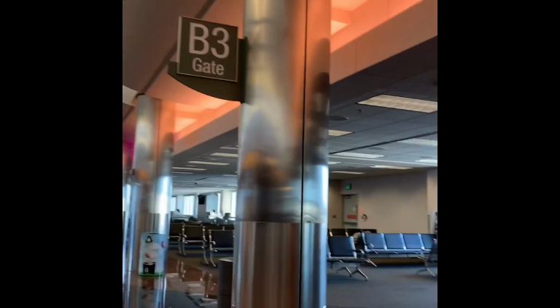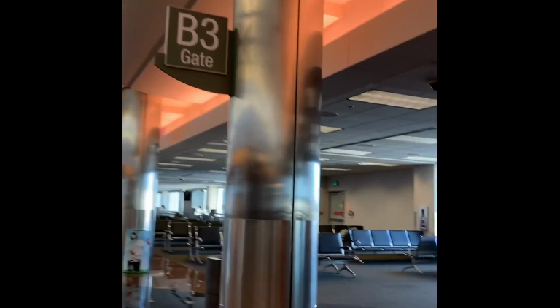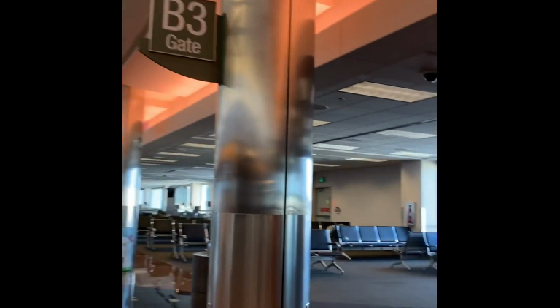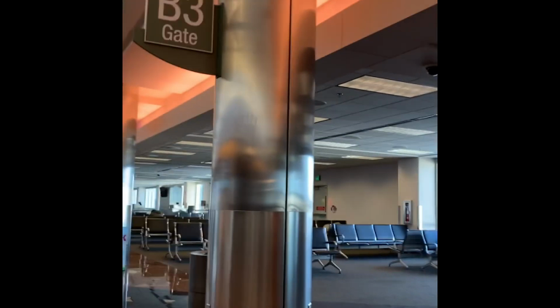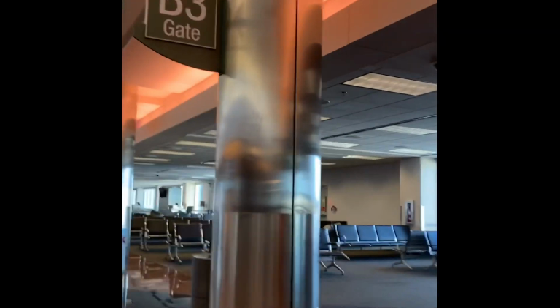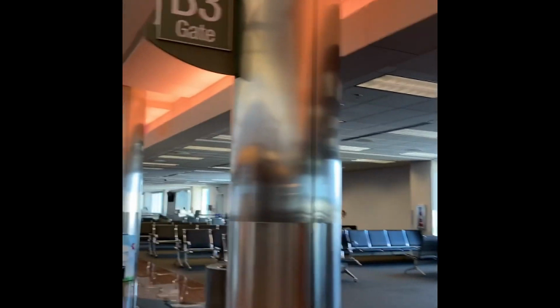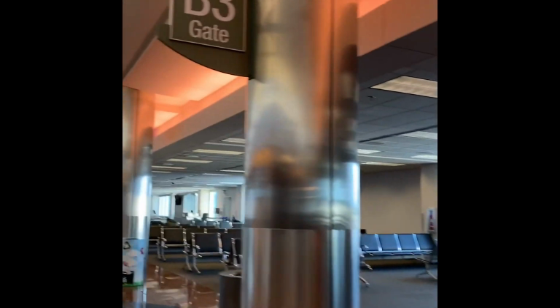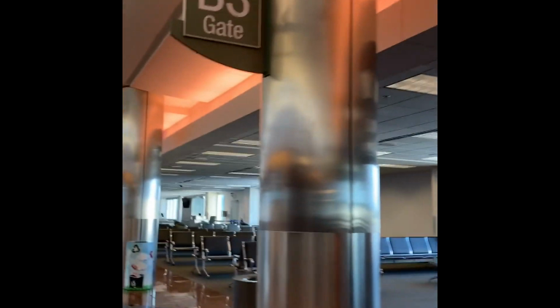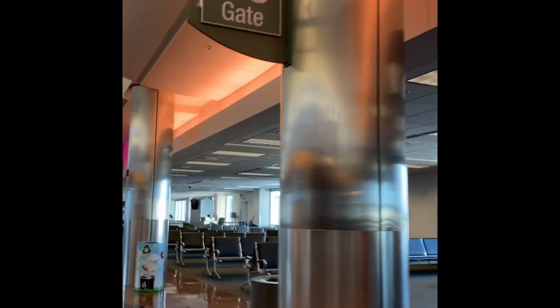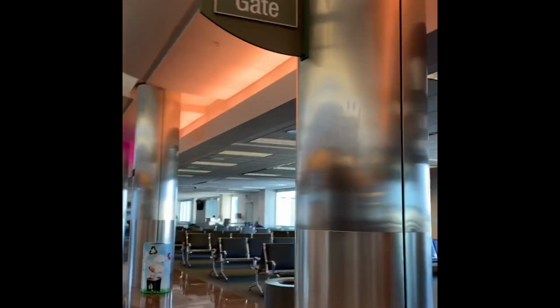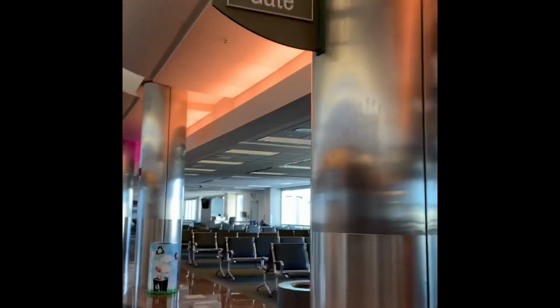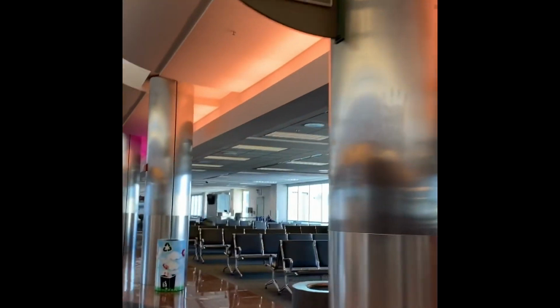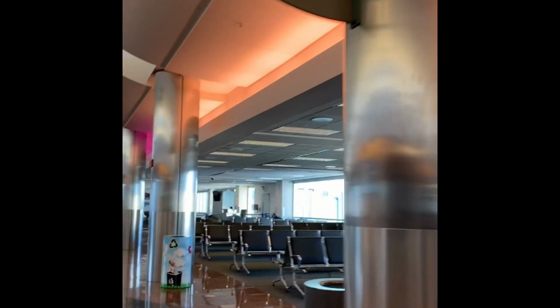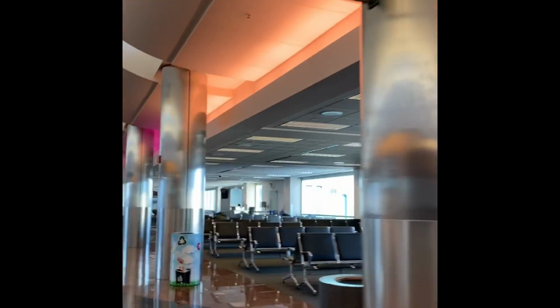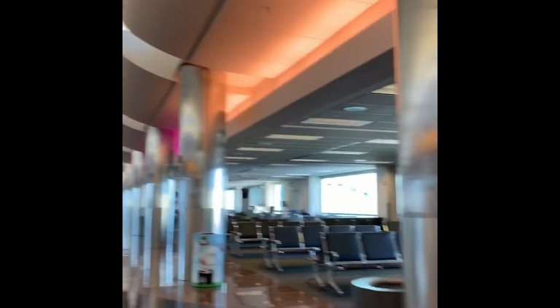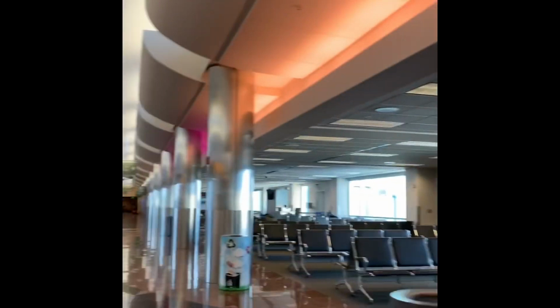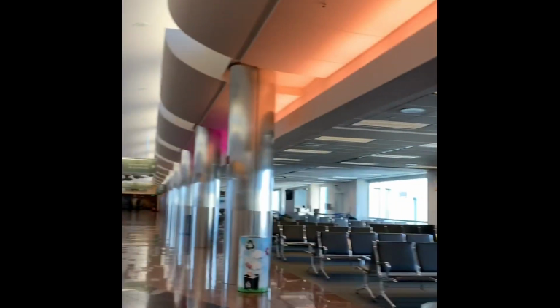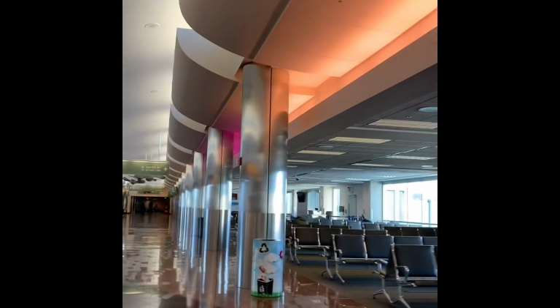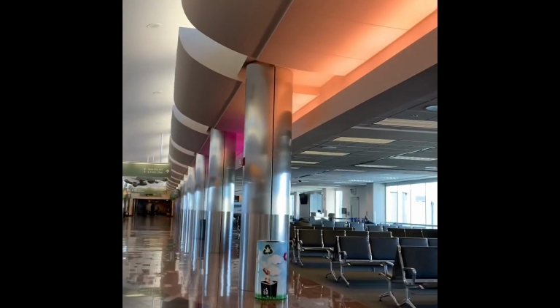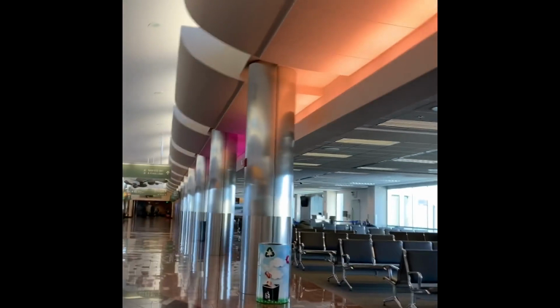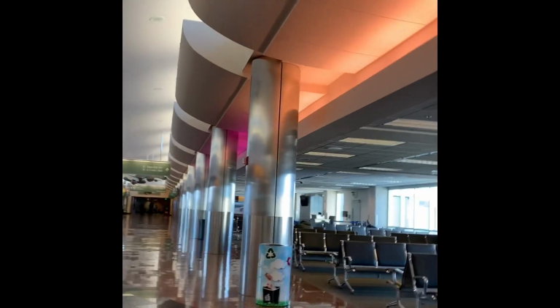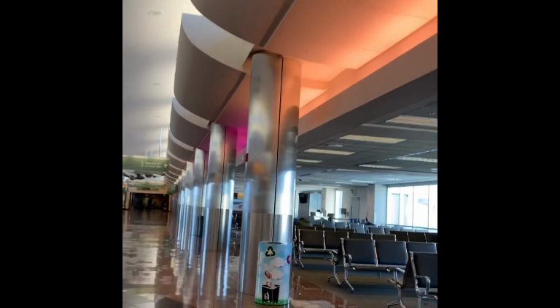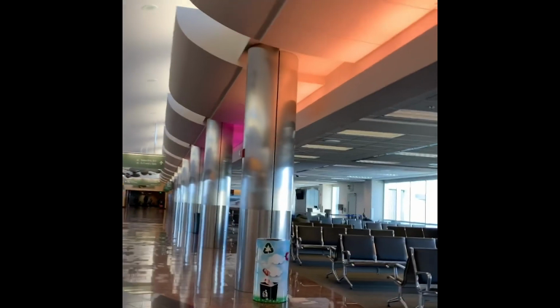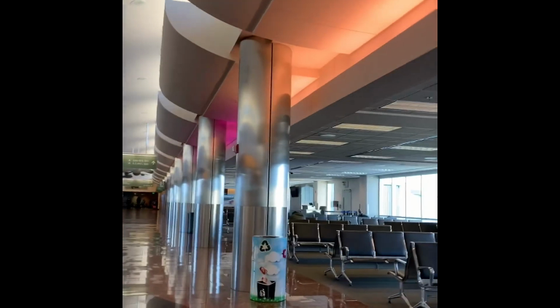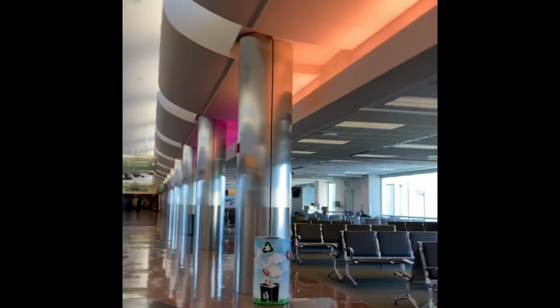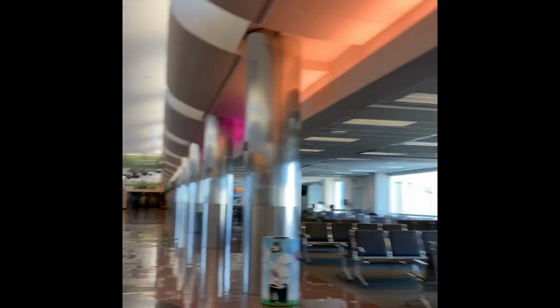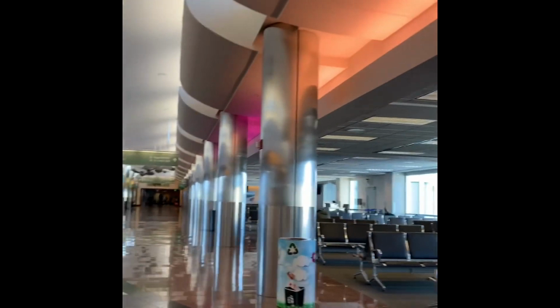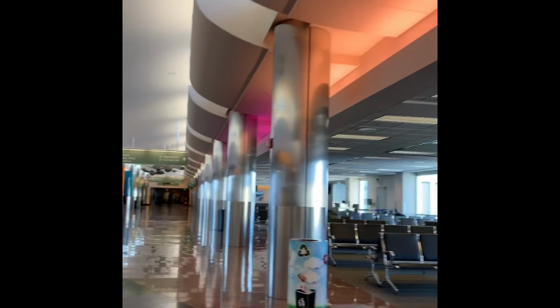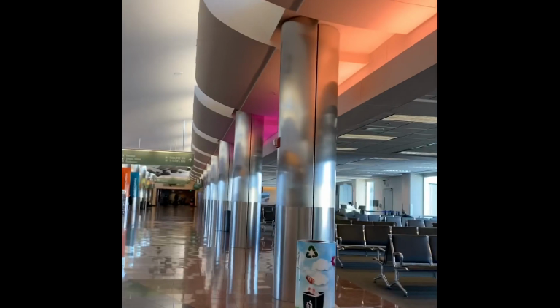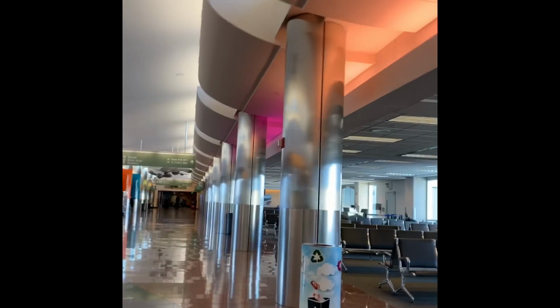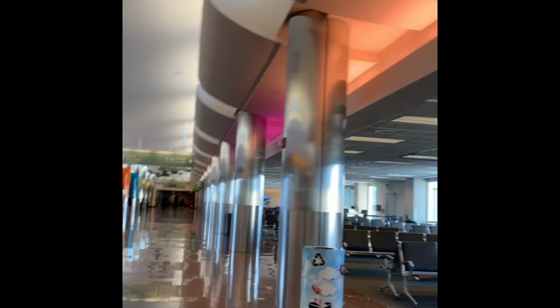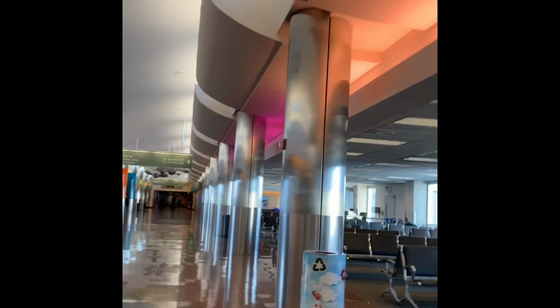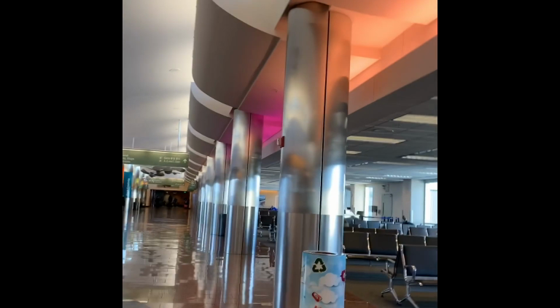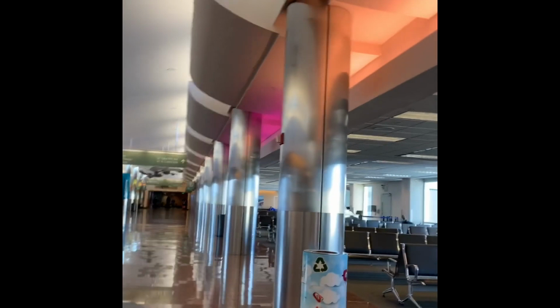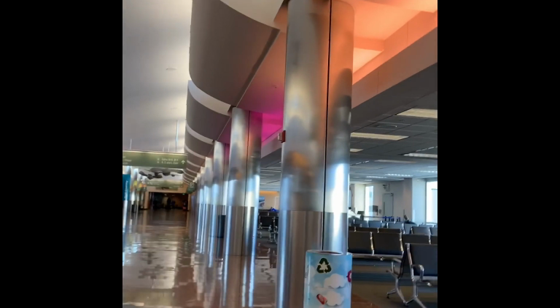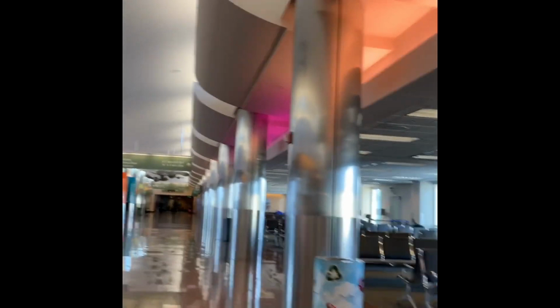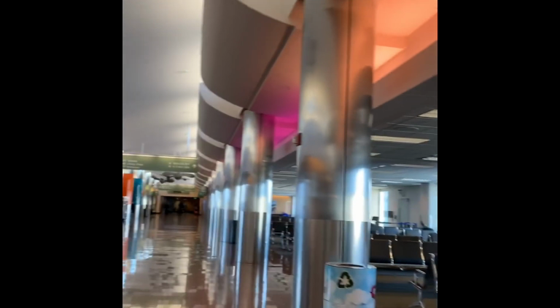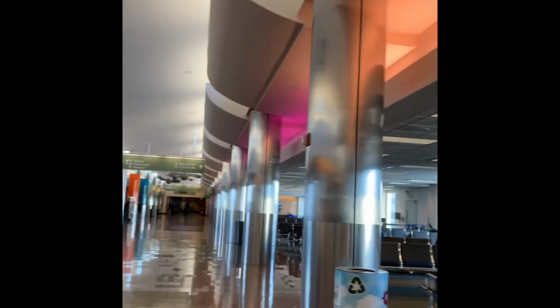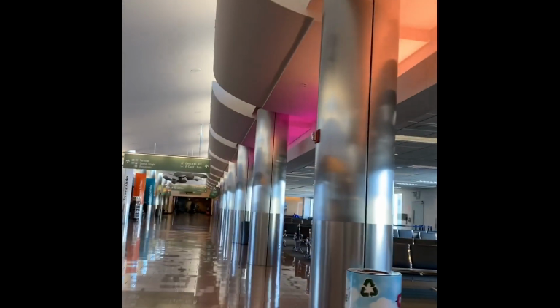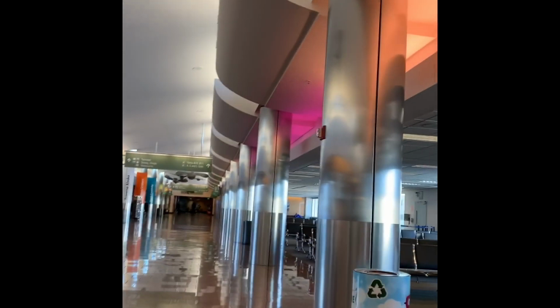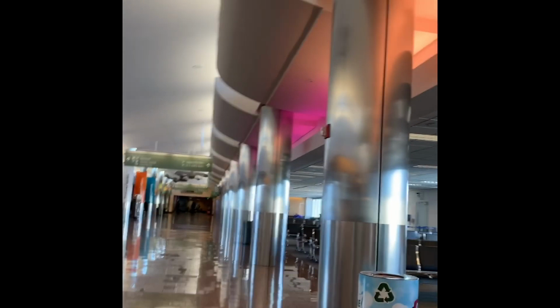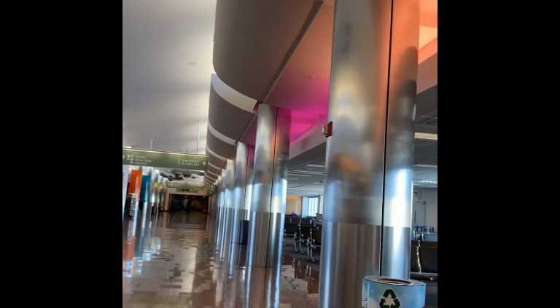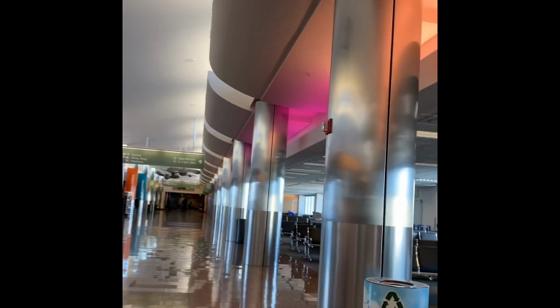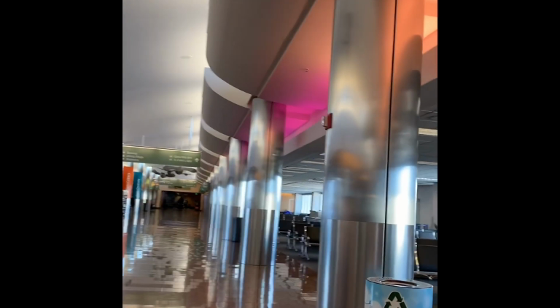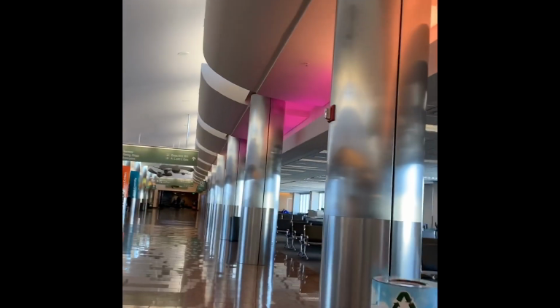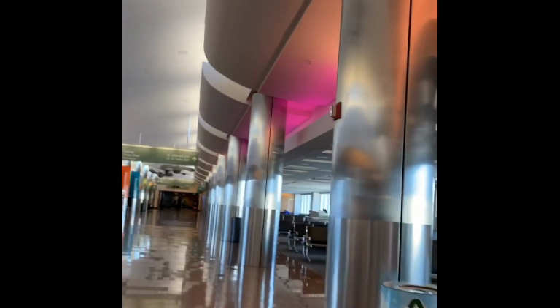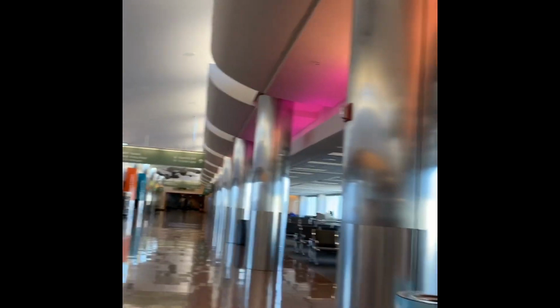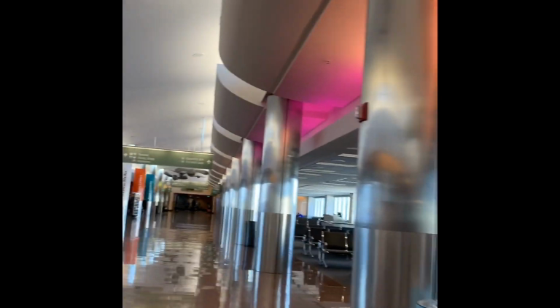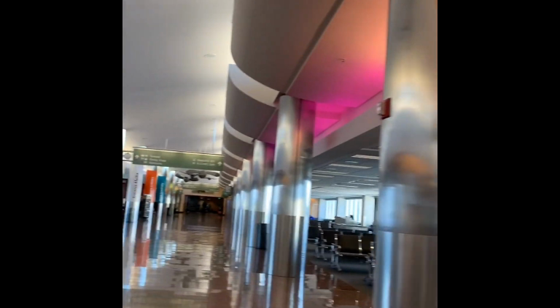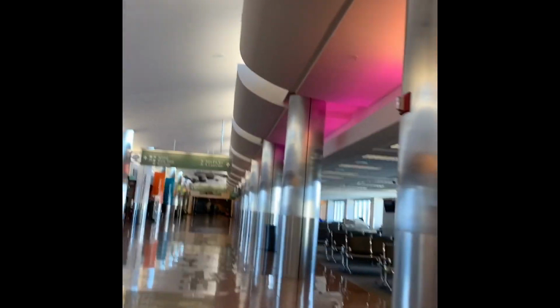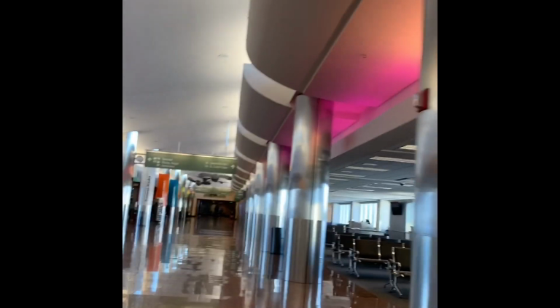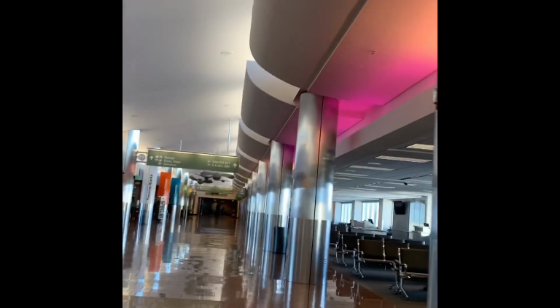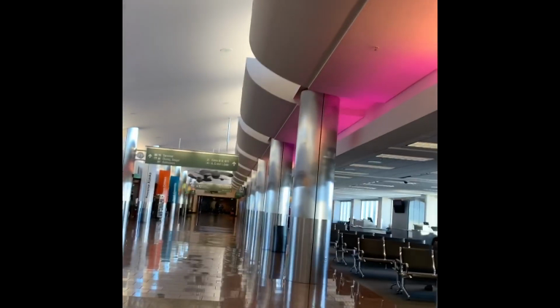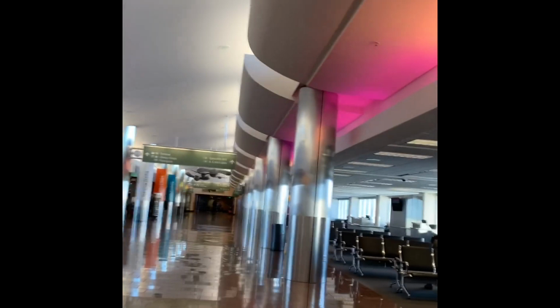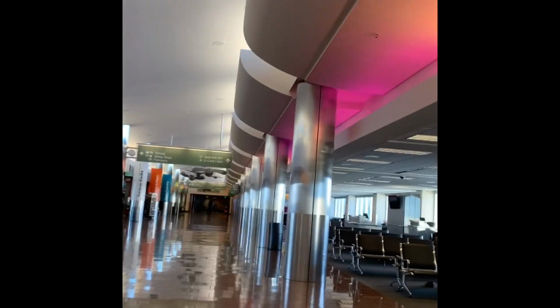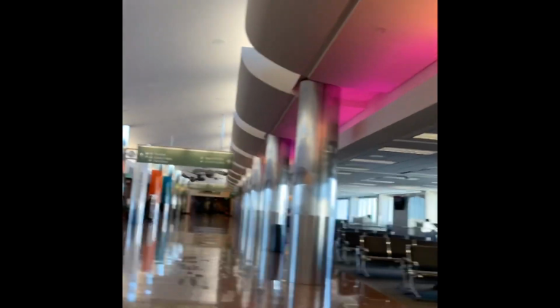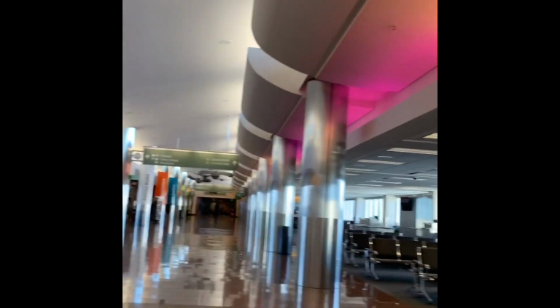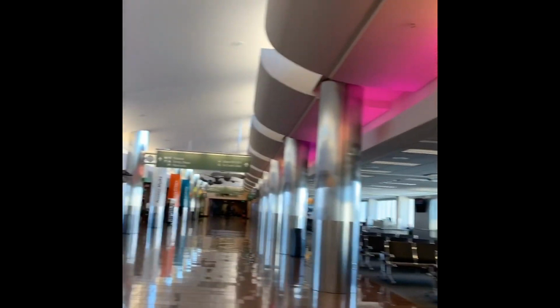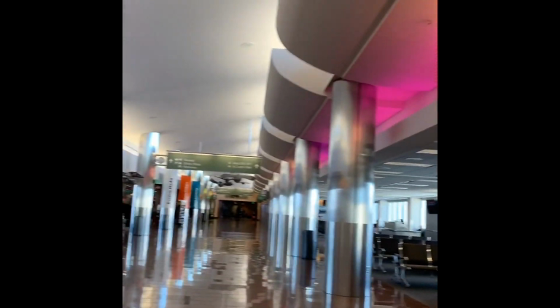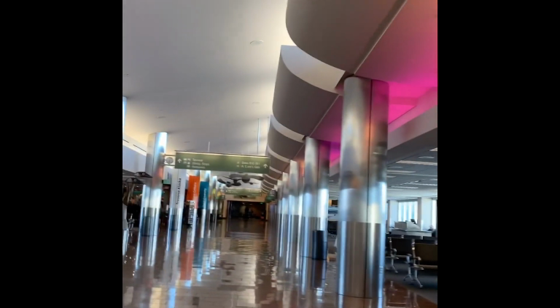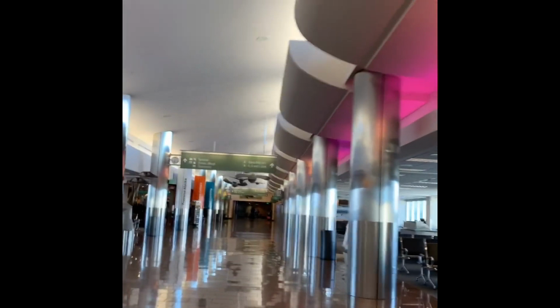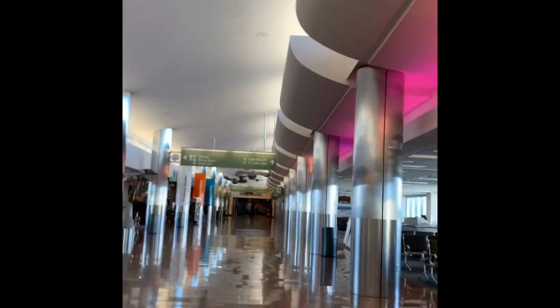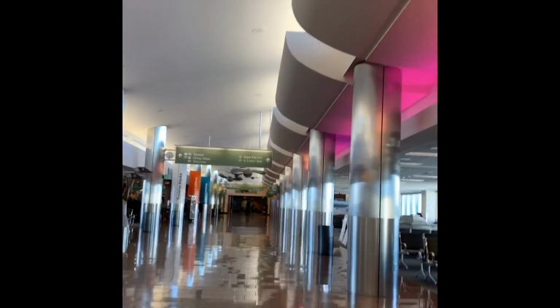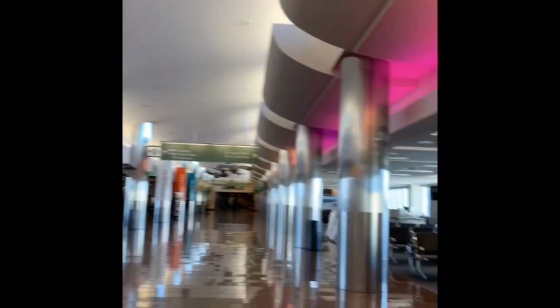The B concourse is the shorter of the concourses. The next concourse we'll be going down is the C concourse — that's where all your Alaskan Airlines flights are going to be coming in.